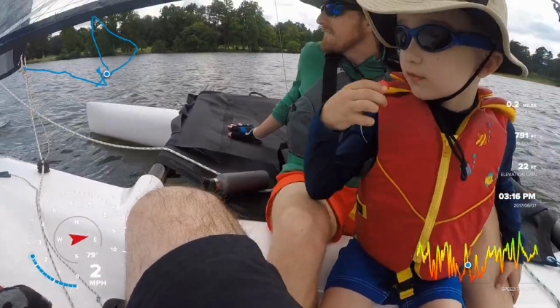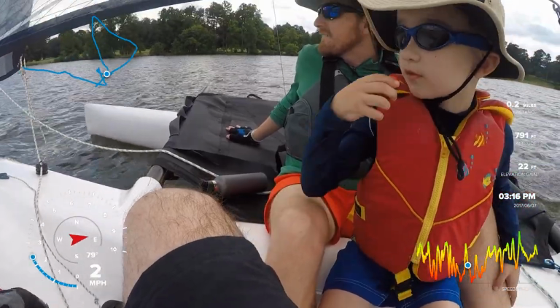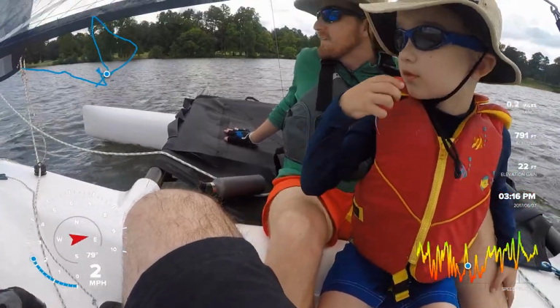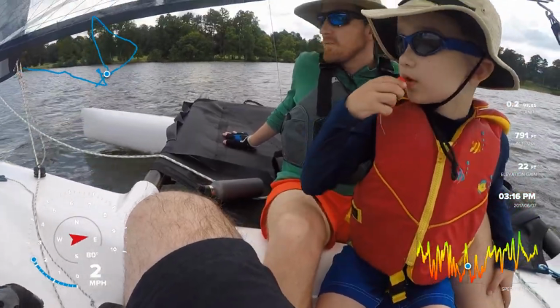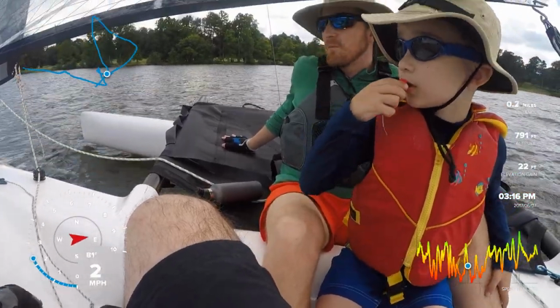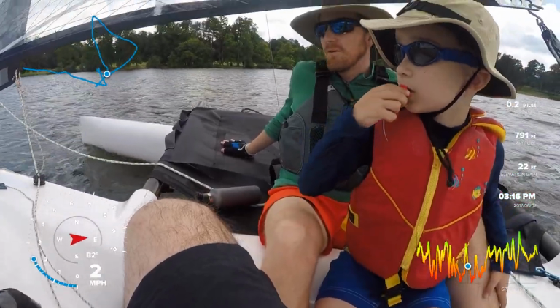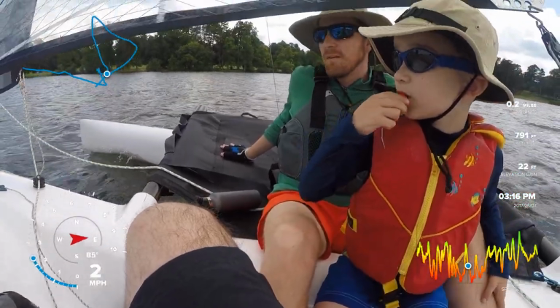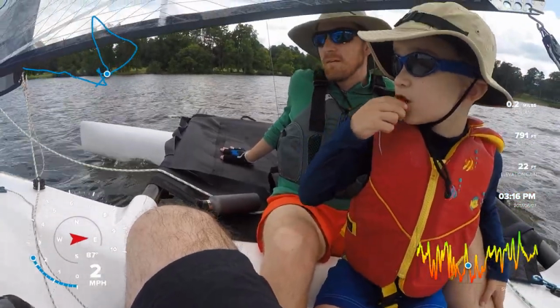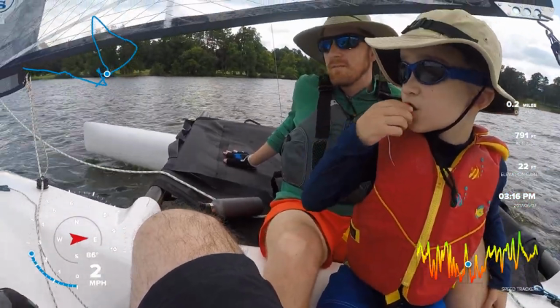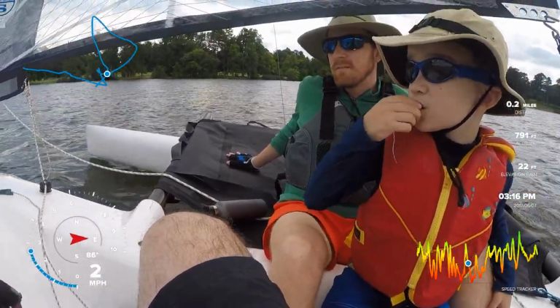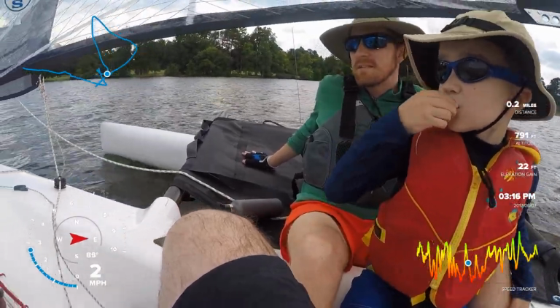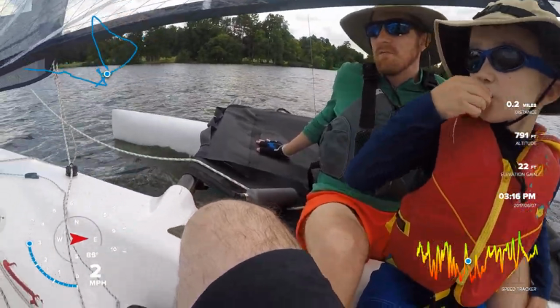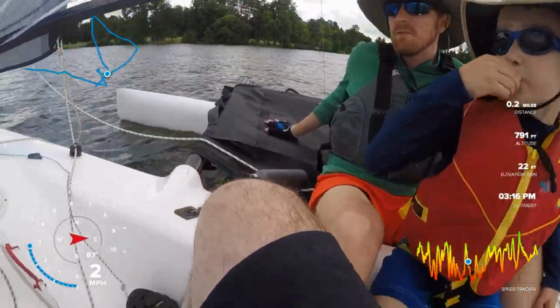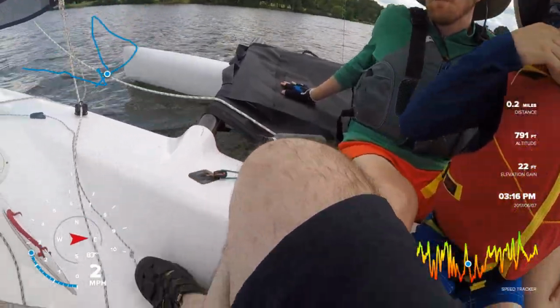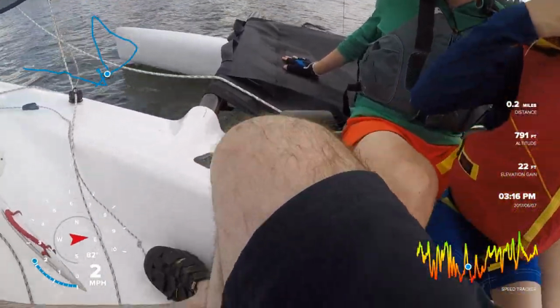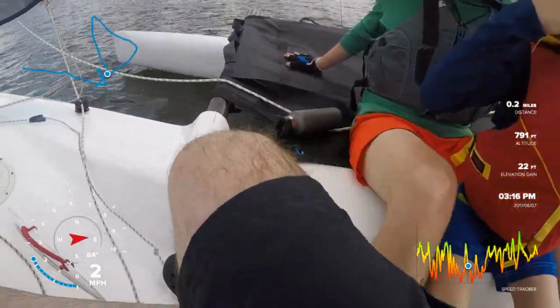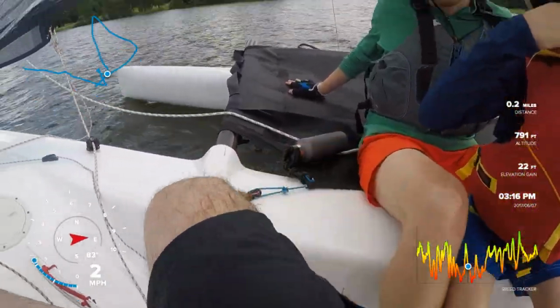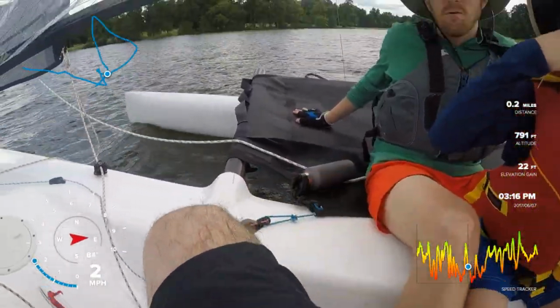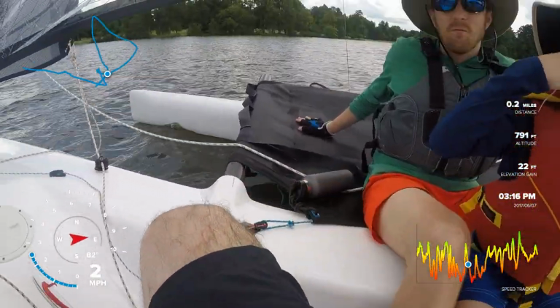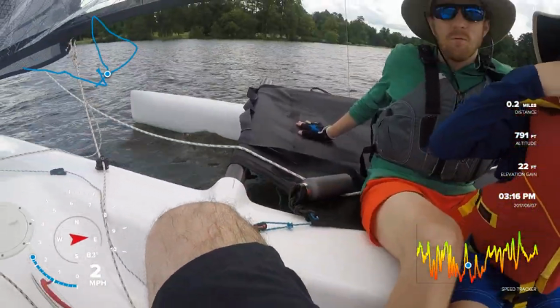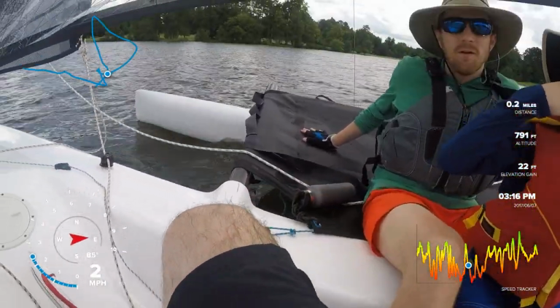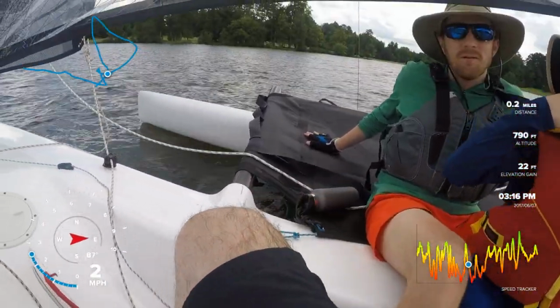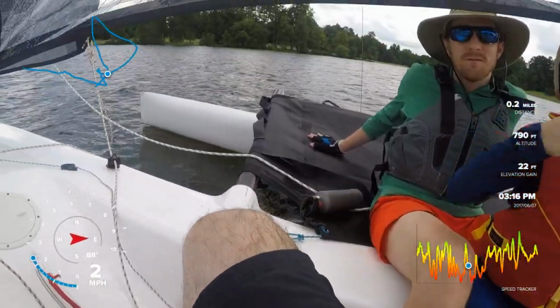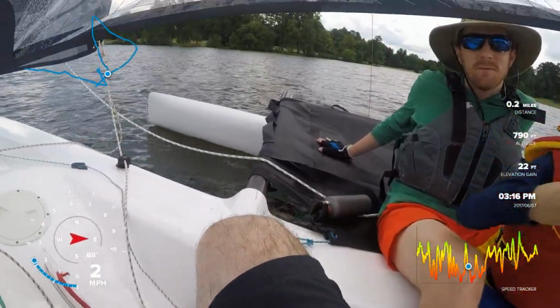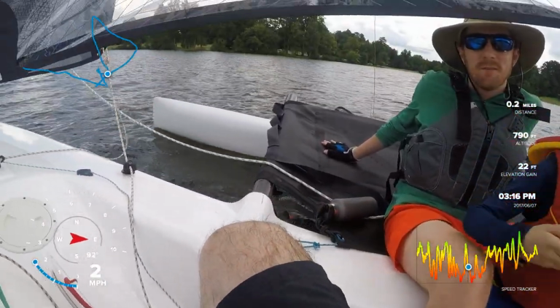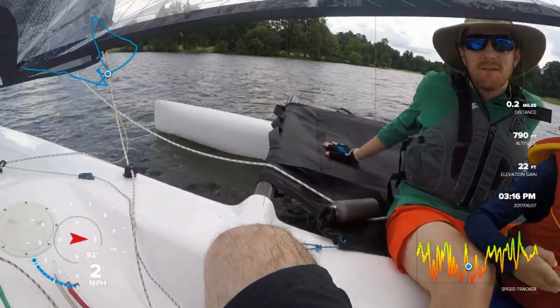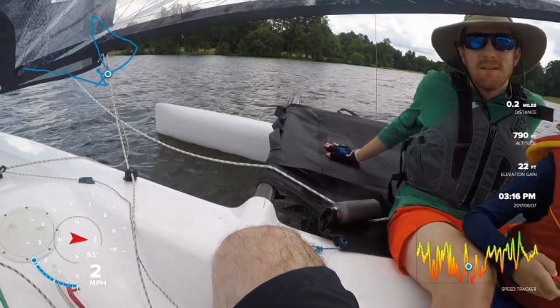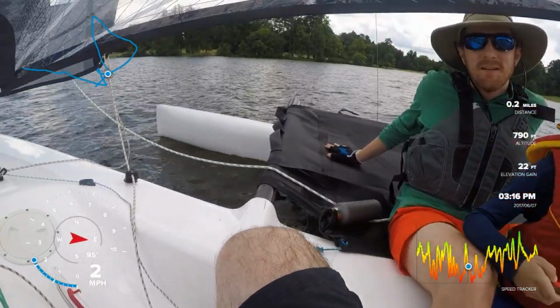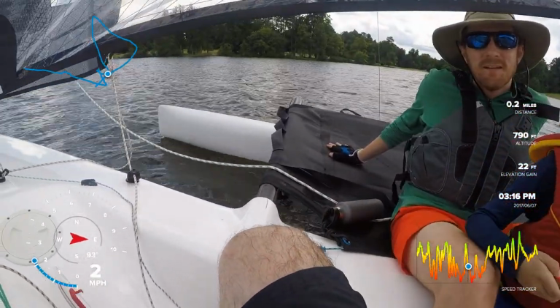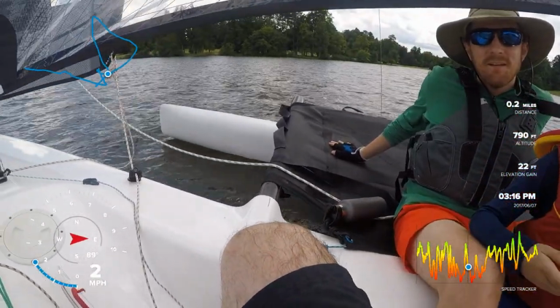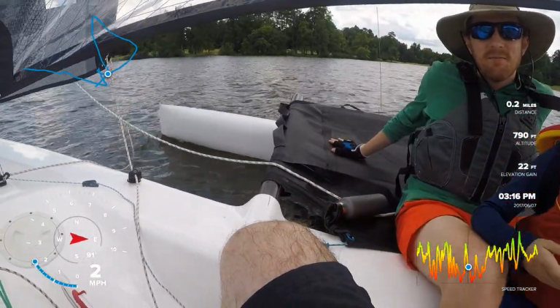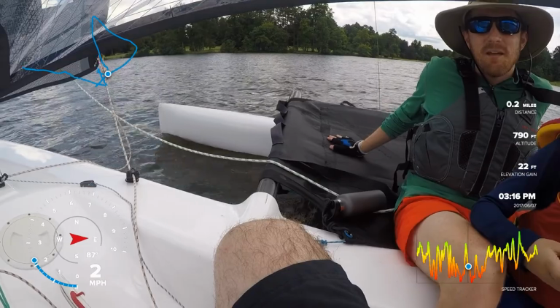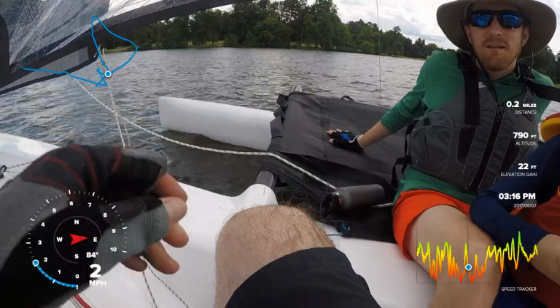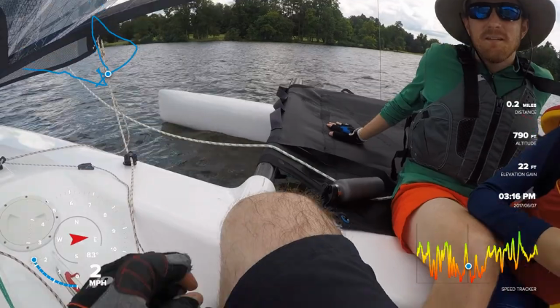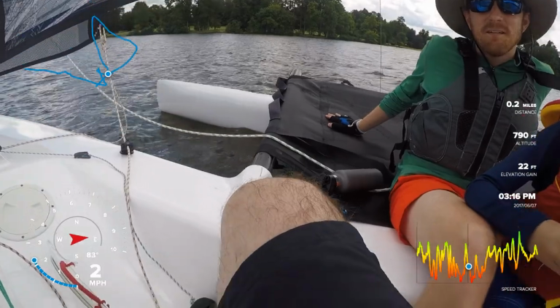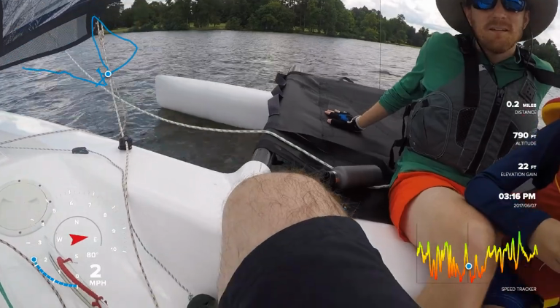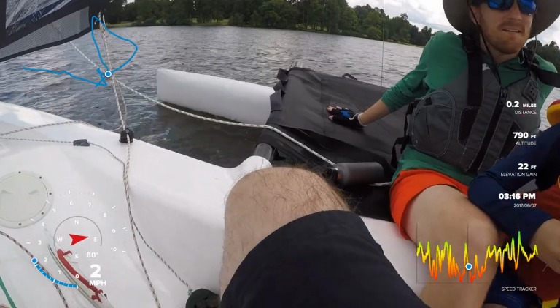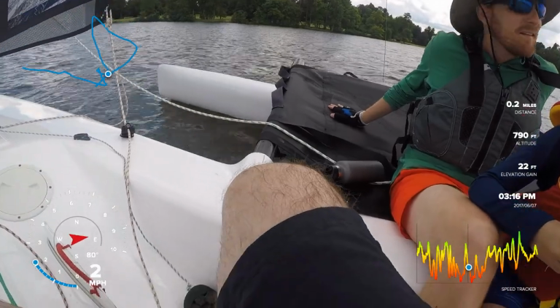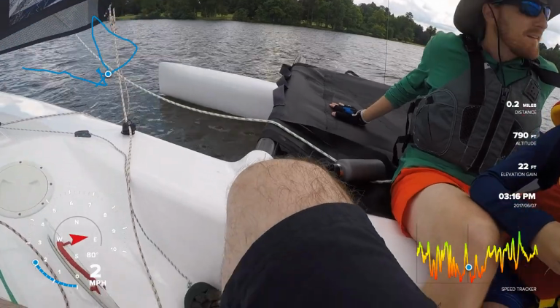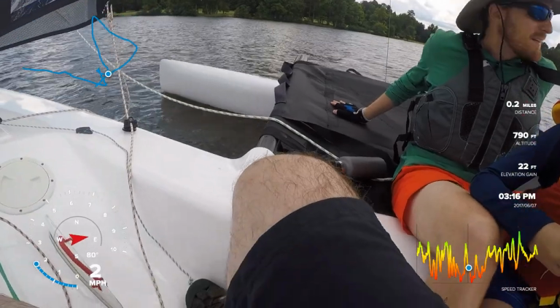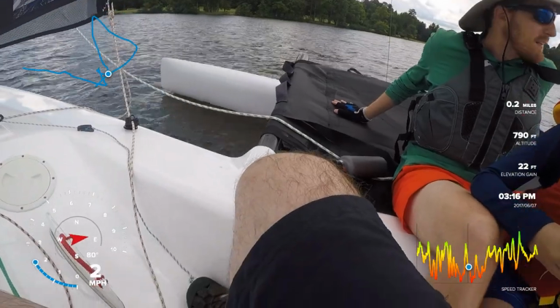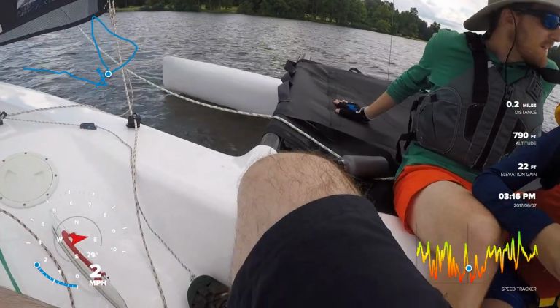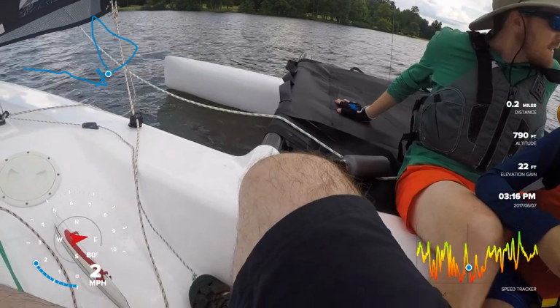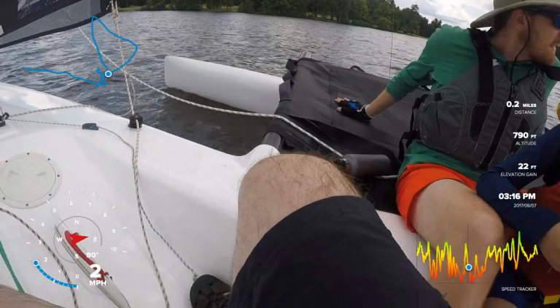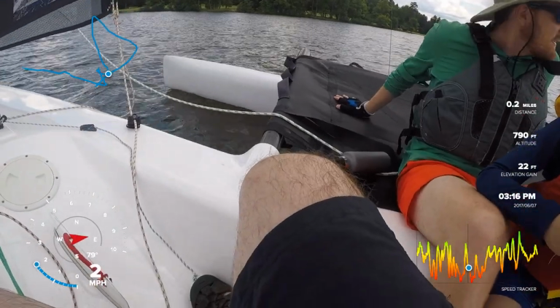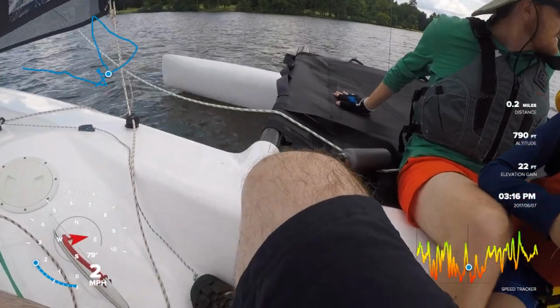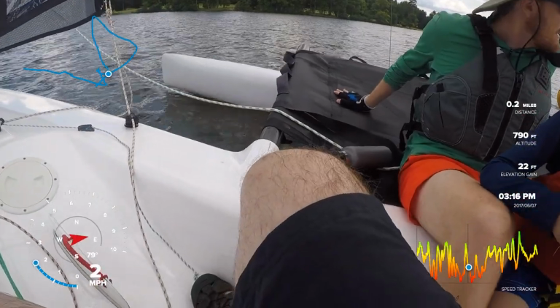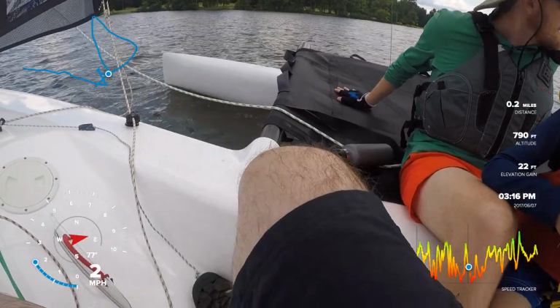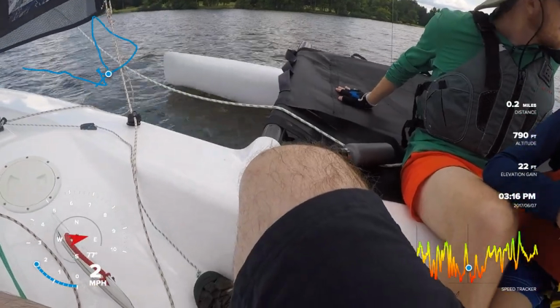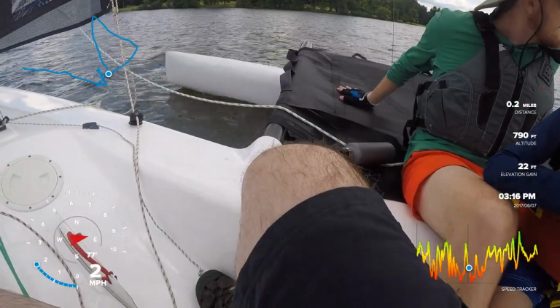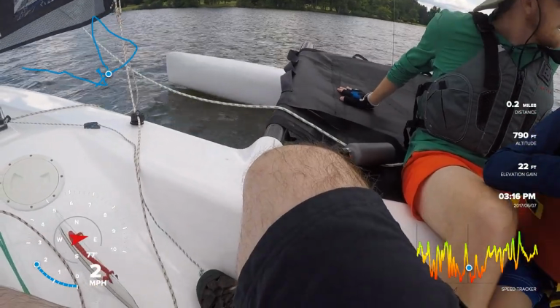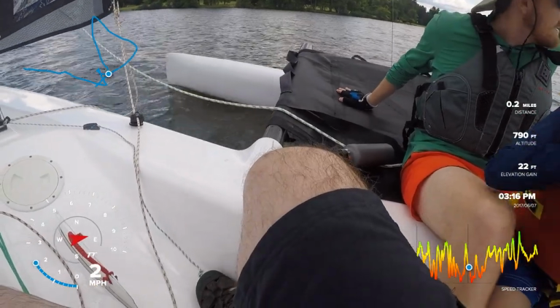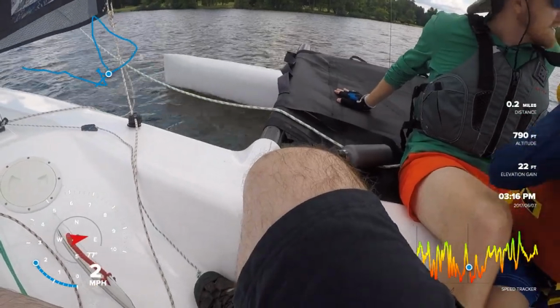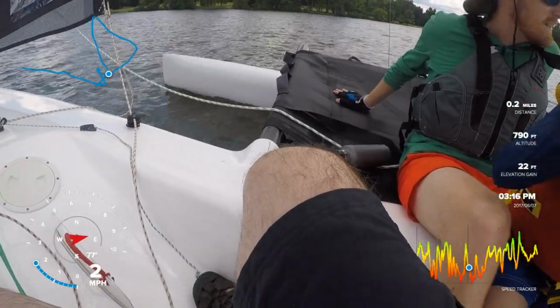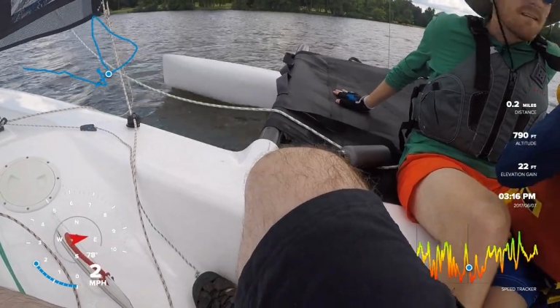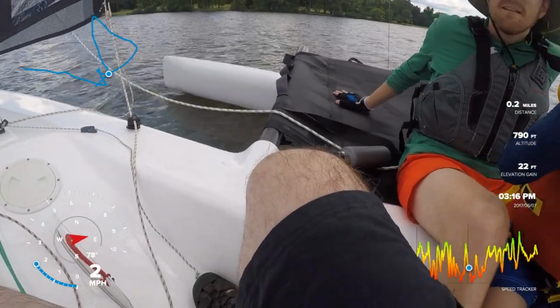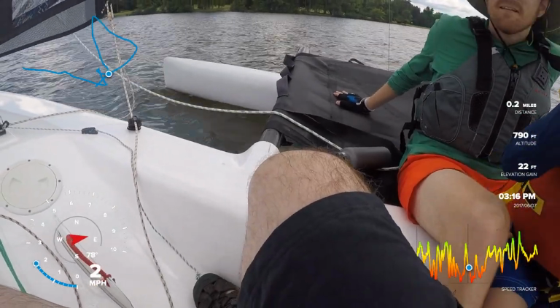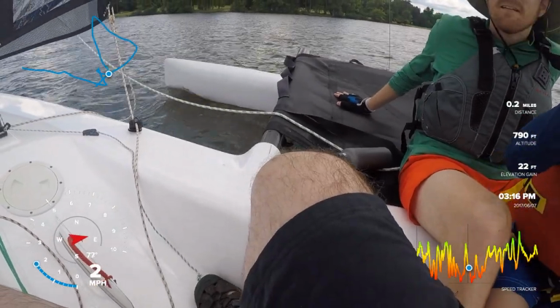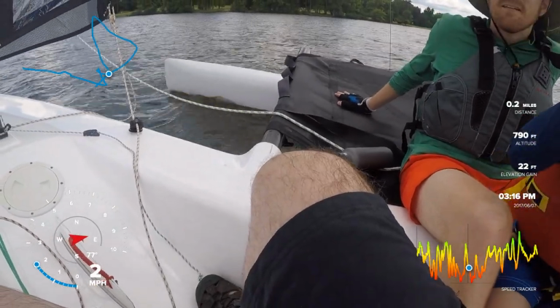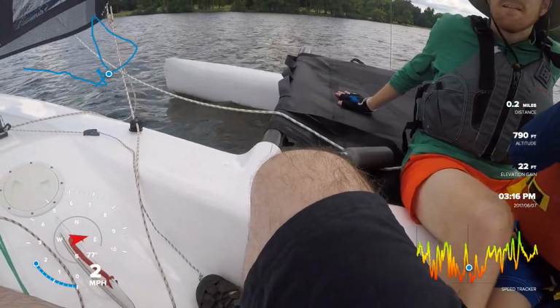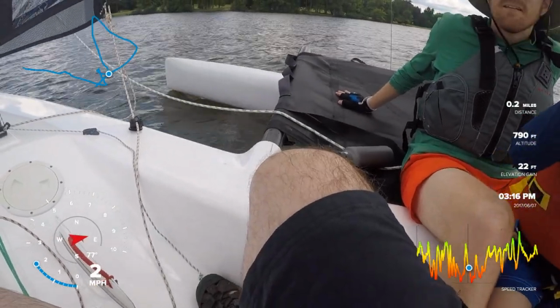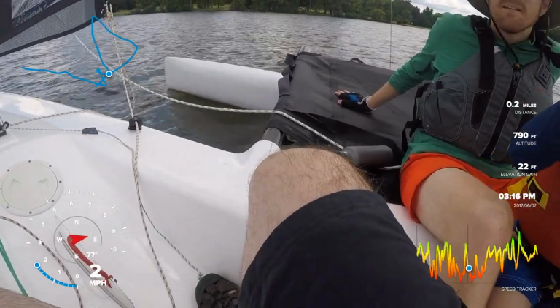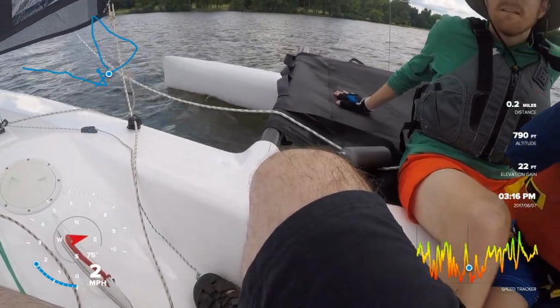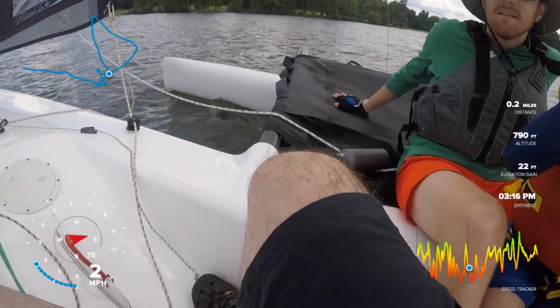This is what, like 7 miles an hour of wind or something? Yeah. We're kind of going a little bit too into the wind.